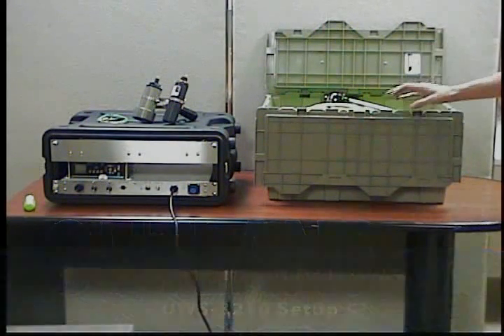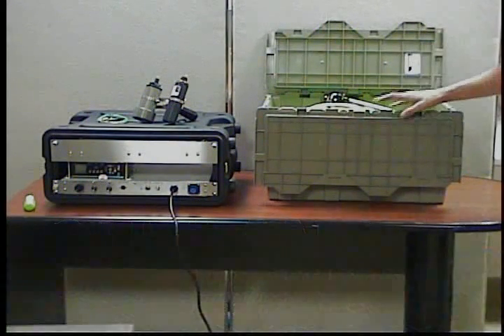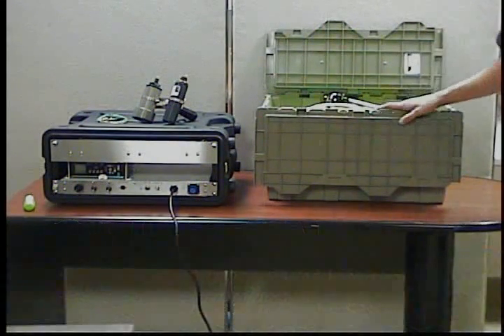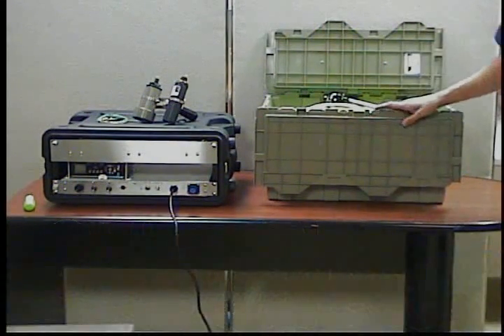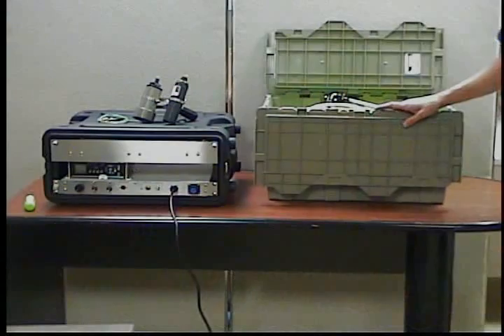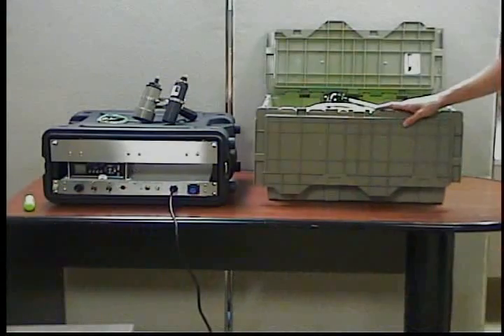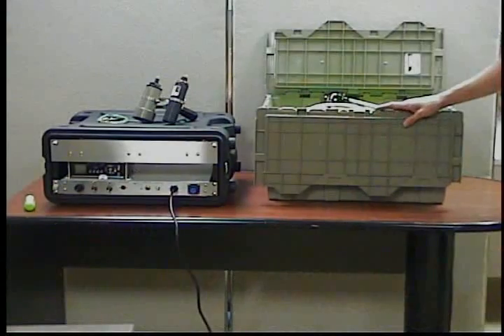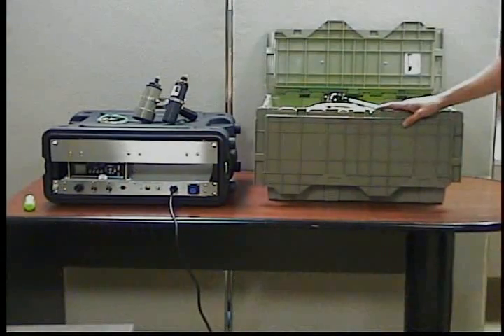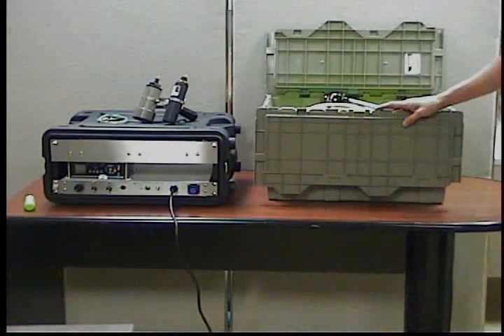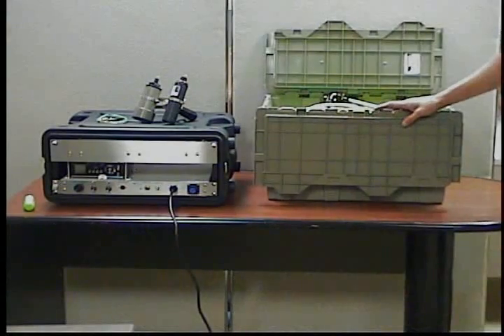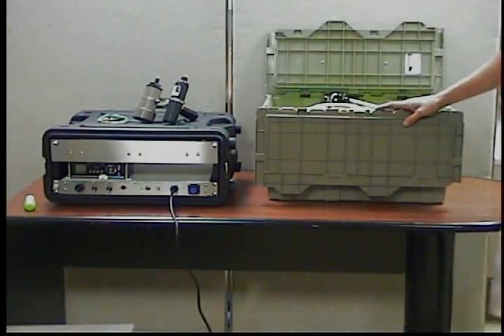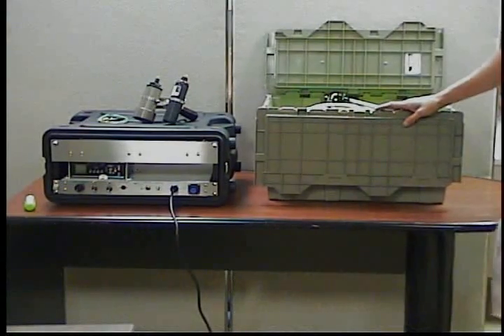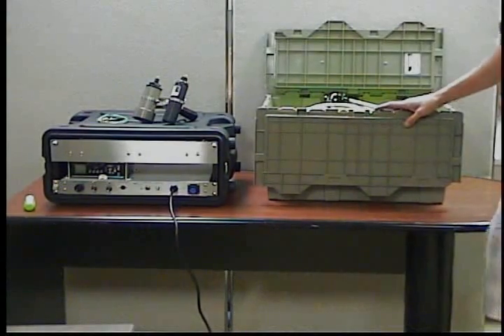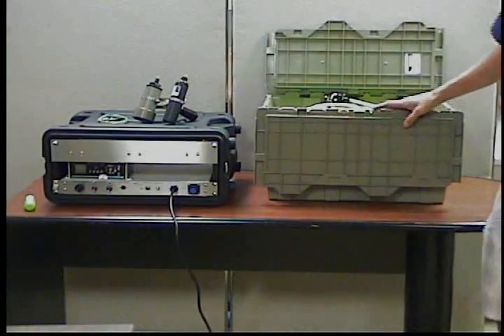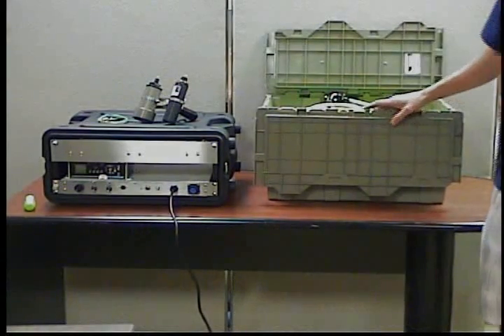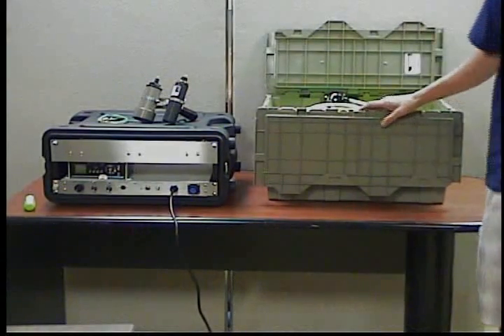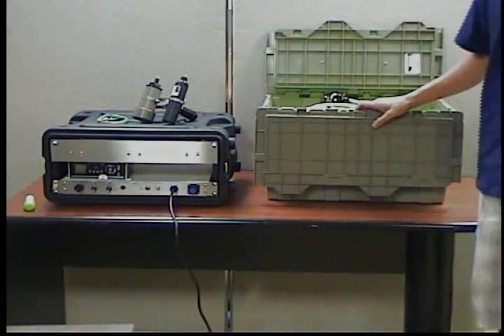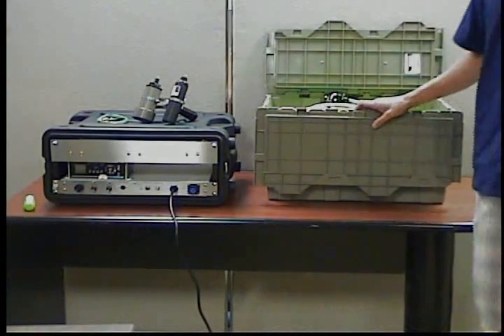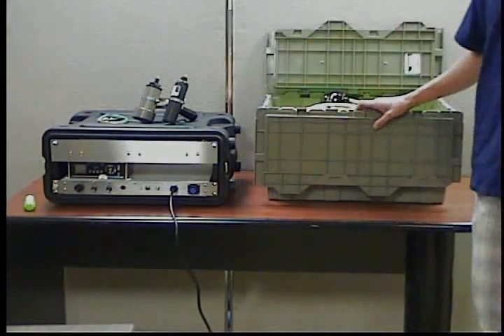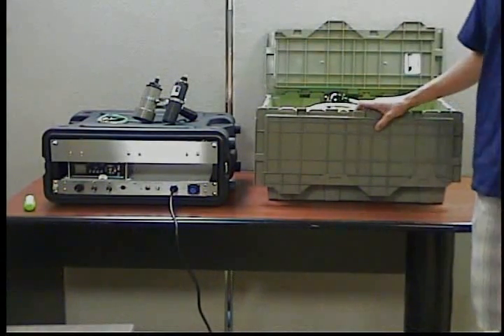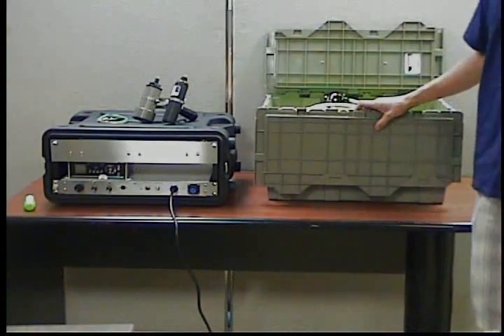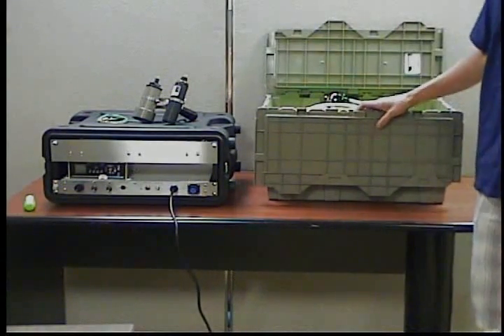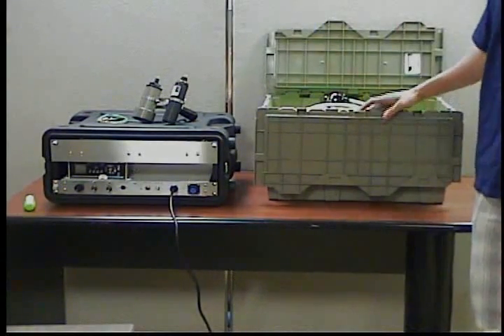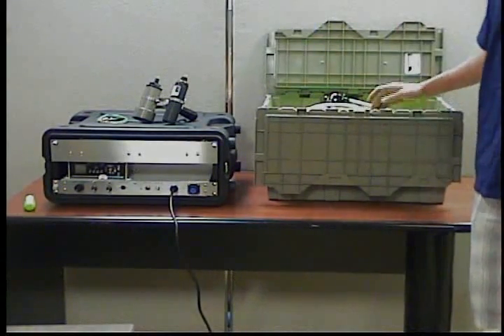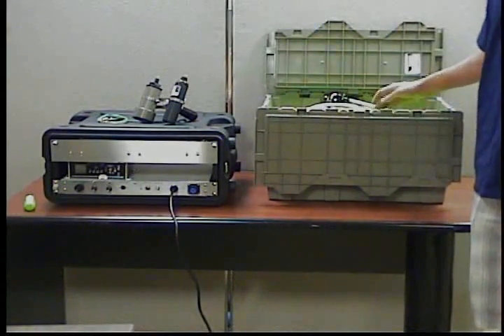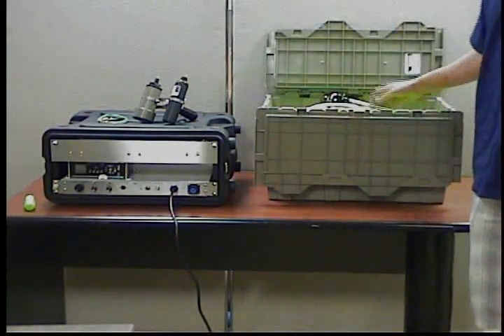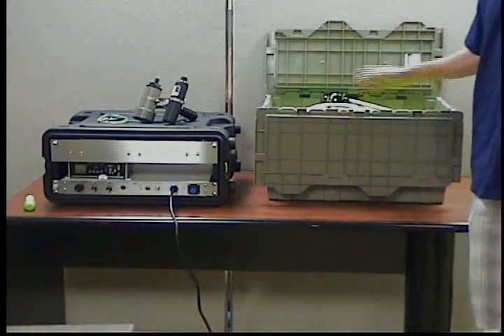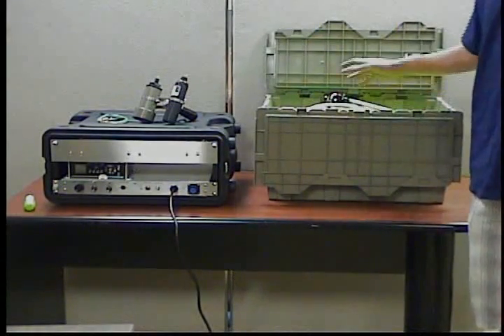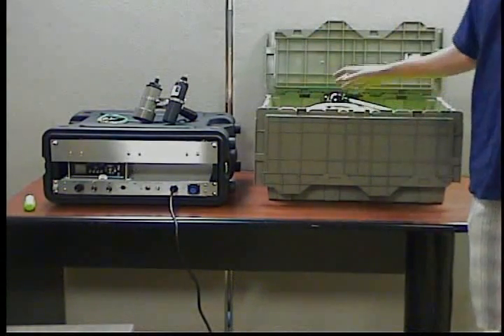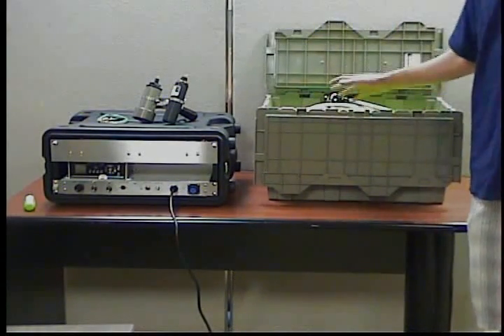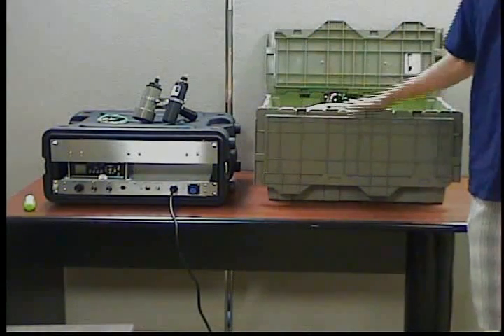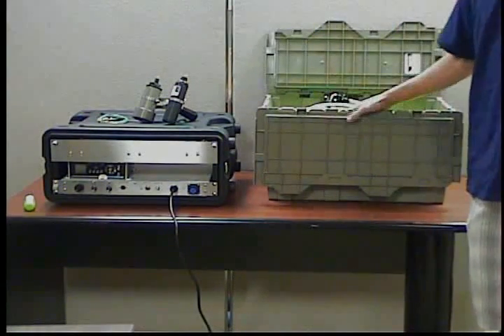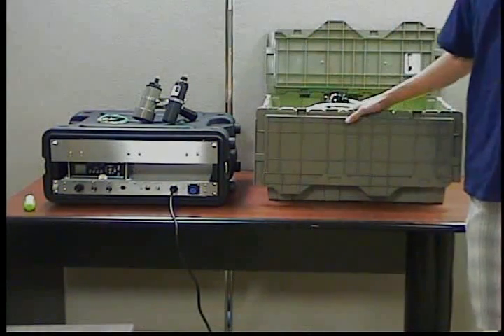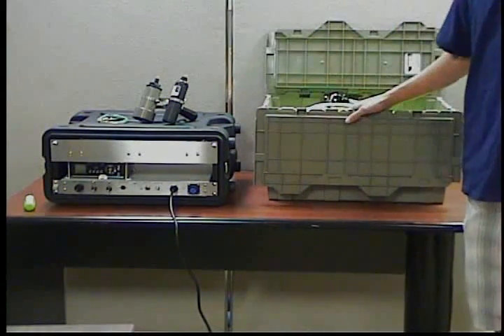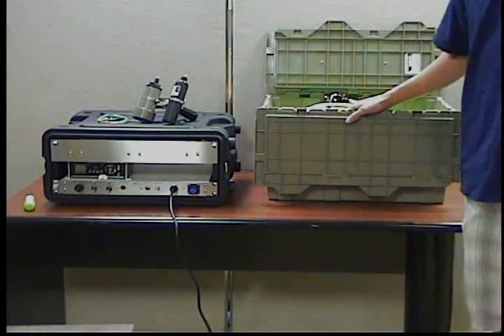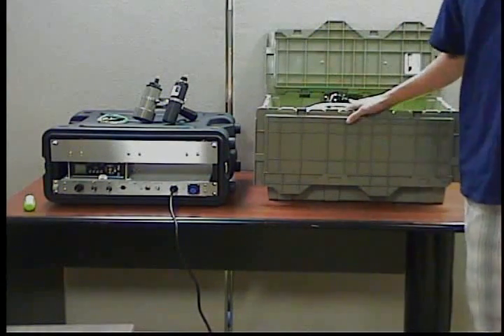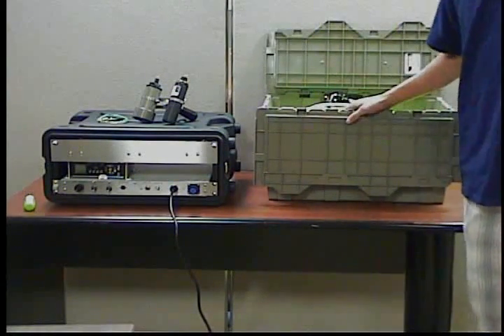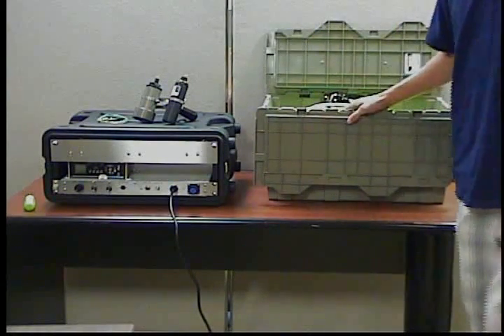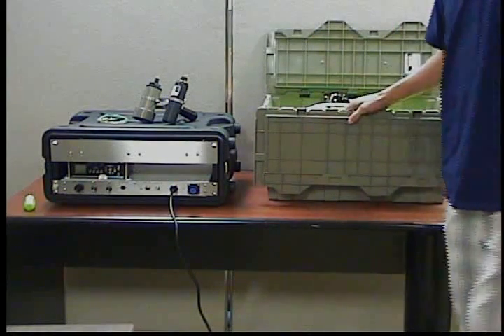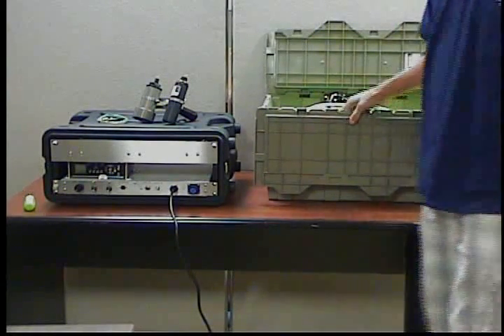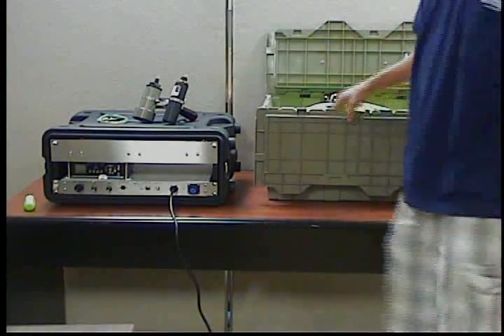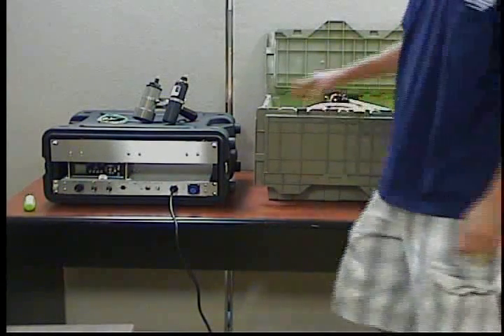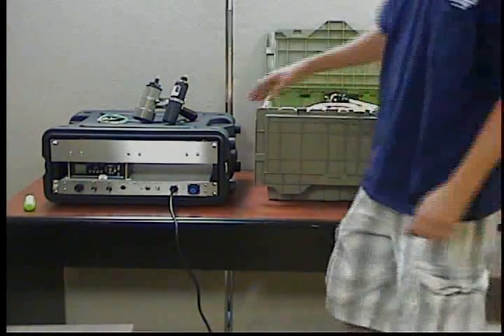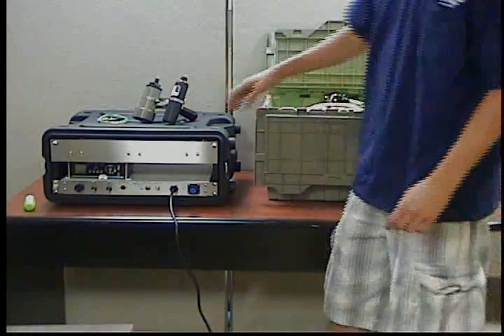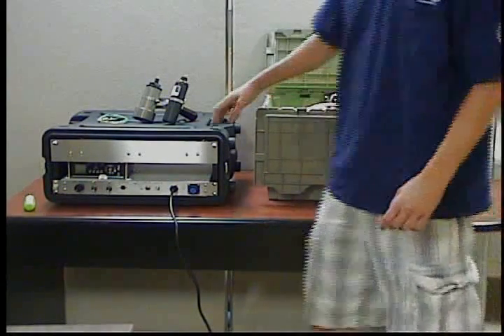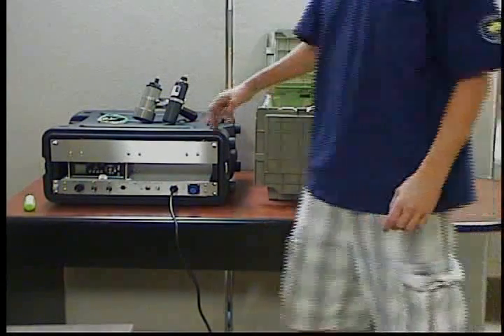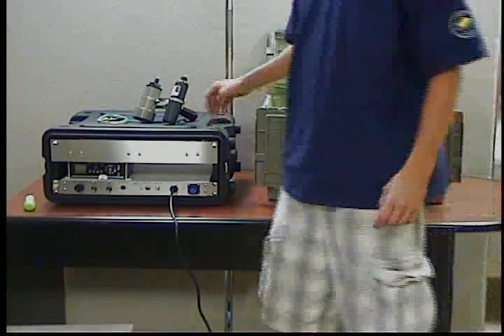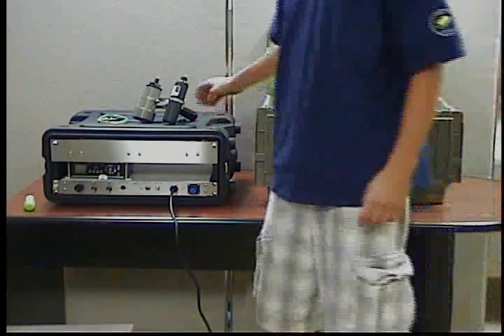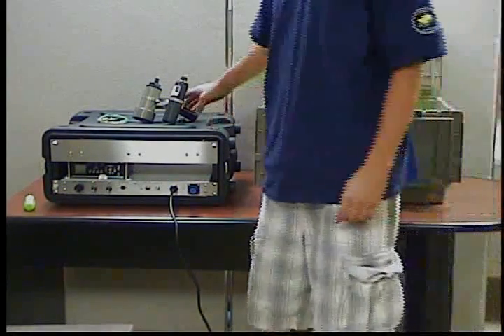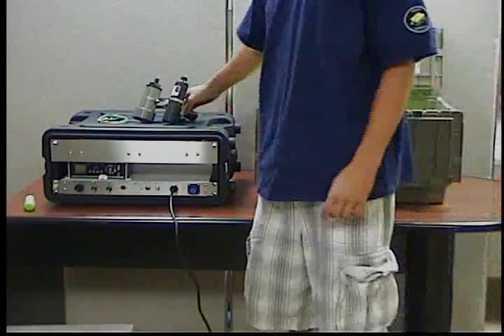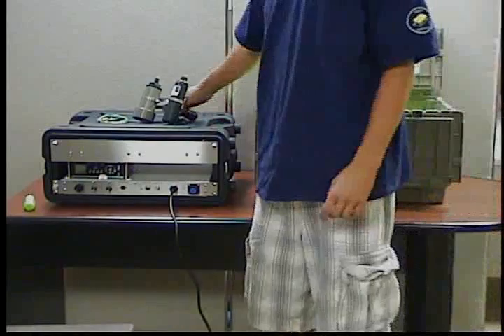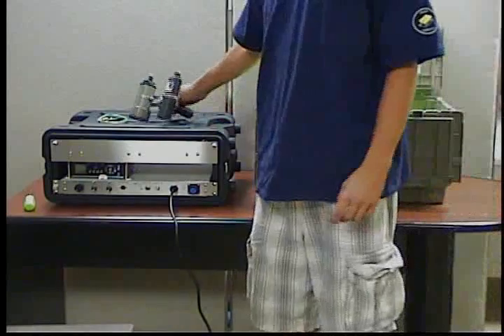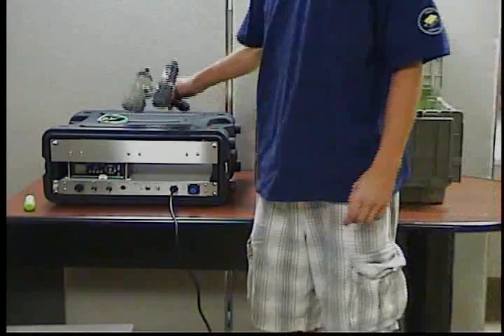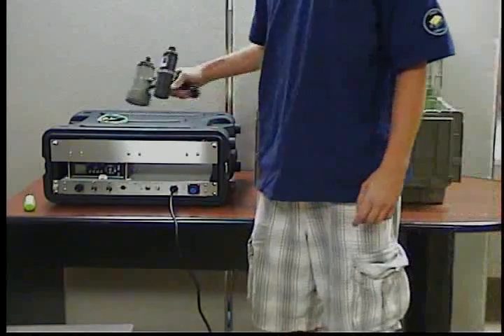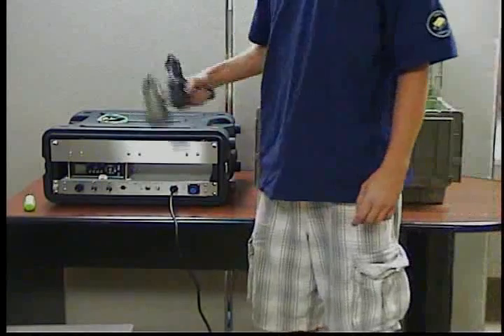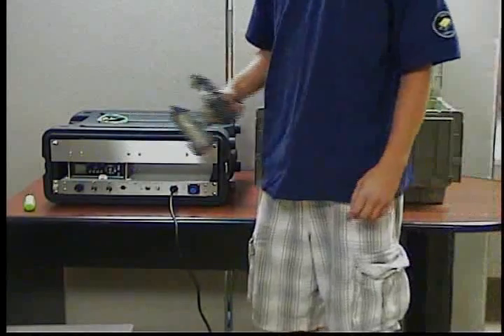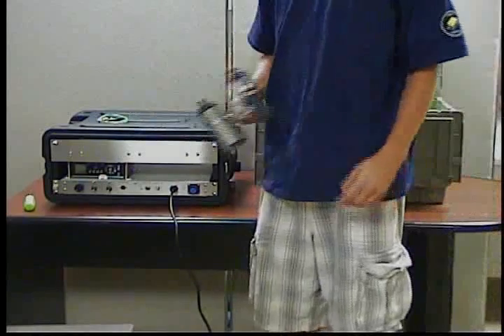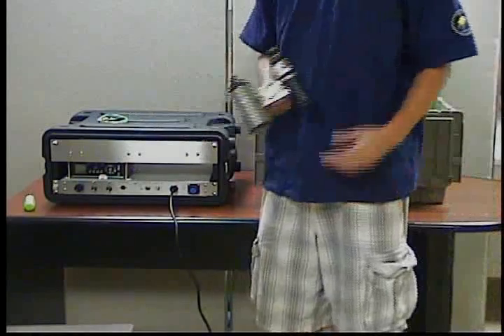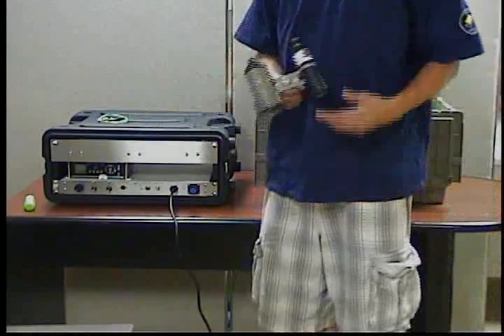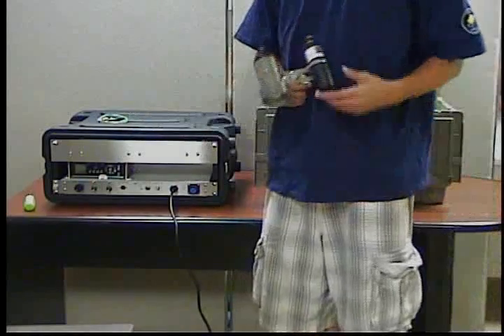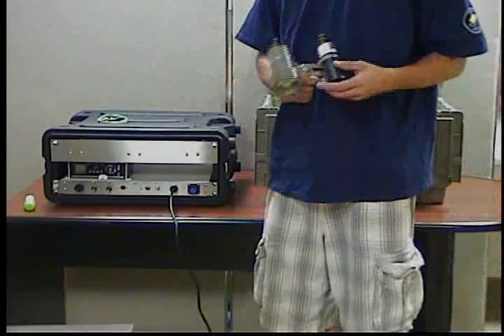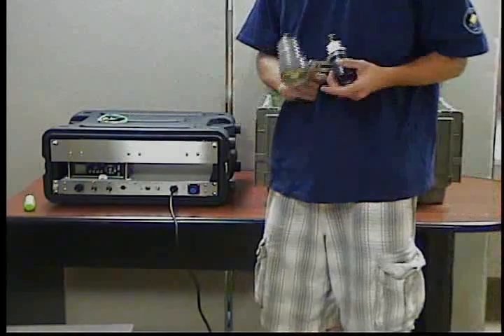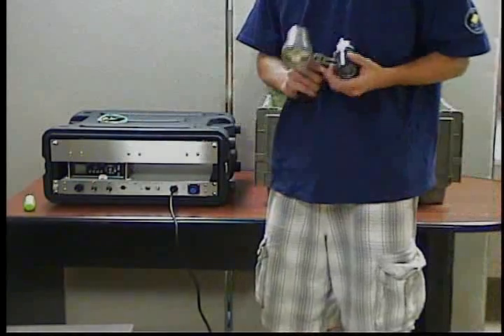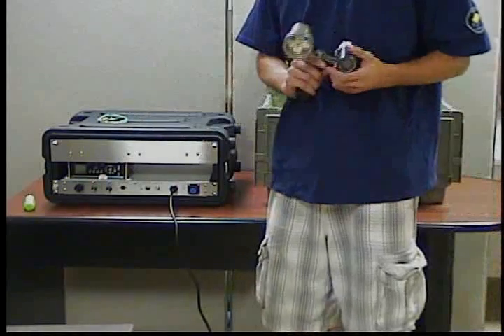This is the Outland 3210 system. It consists of the cable, the console, camera, and light.